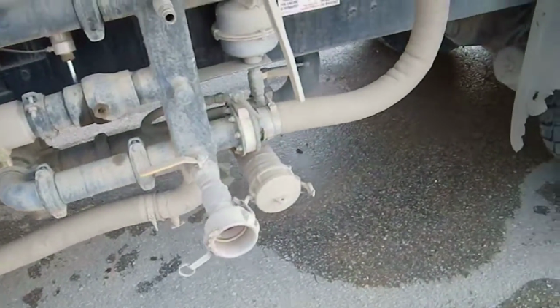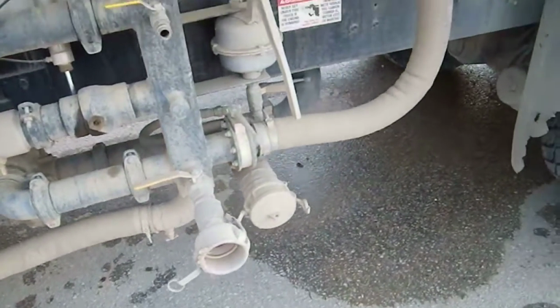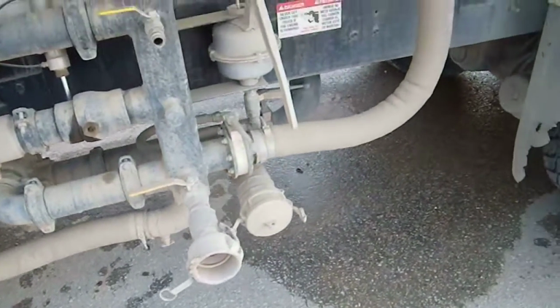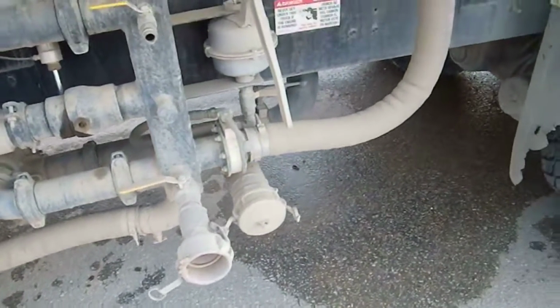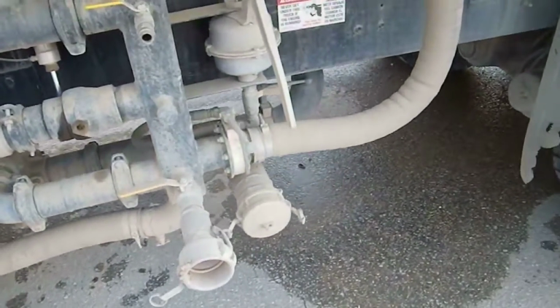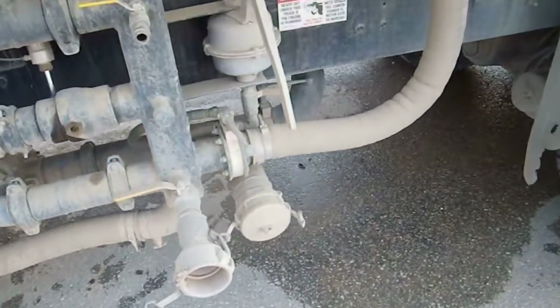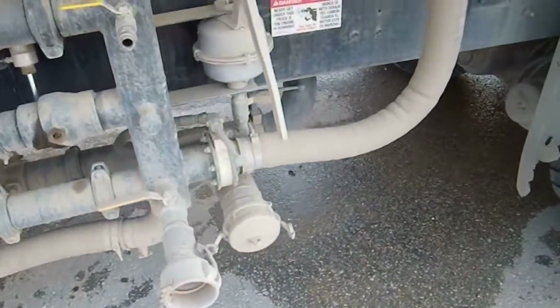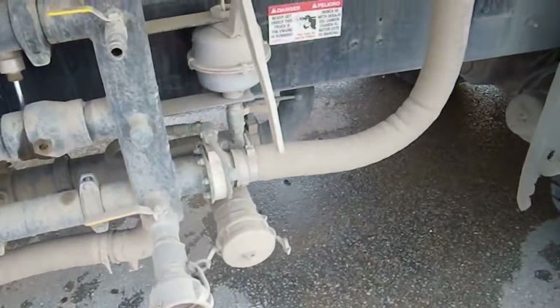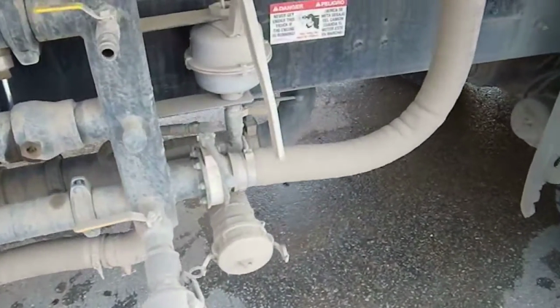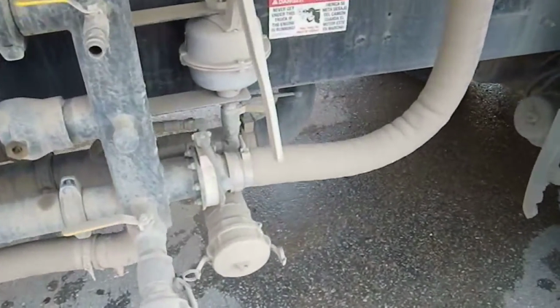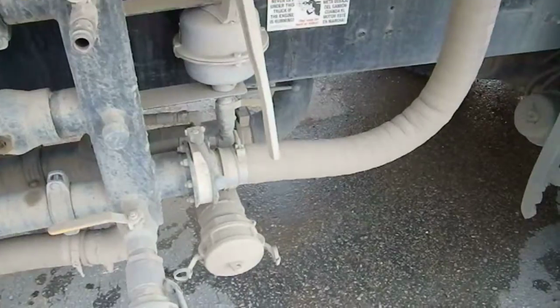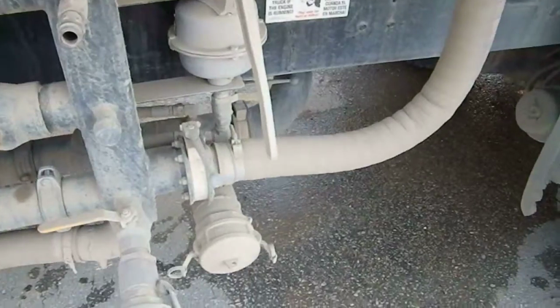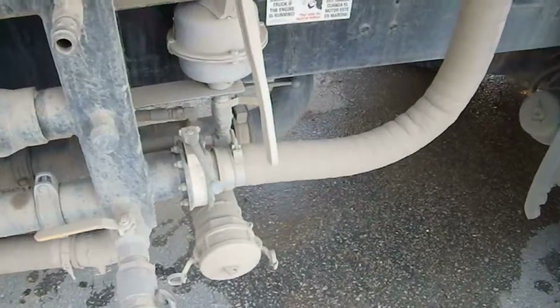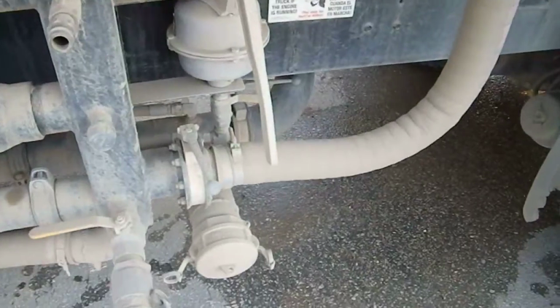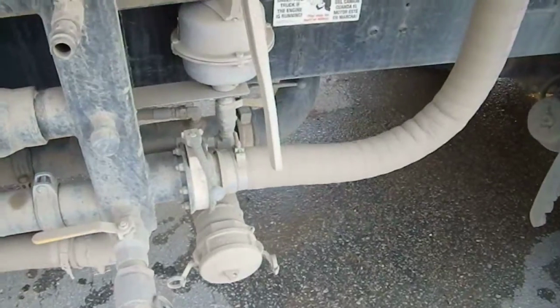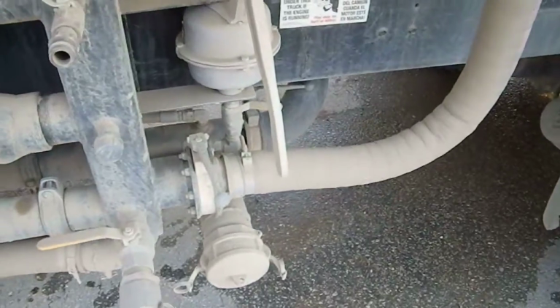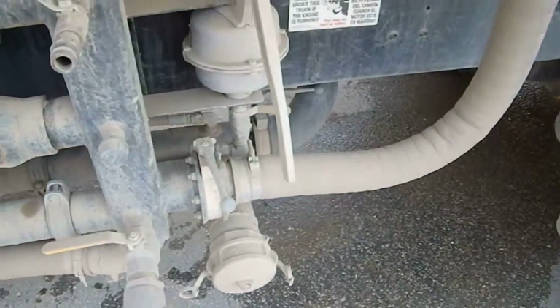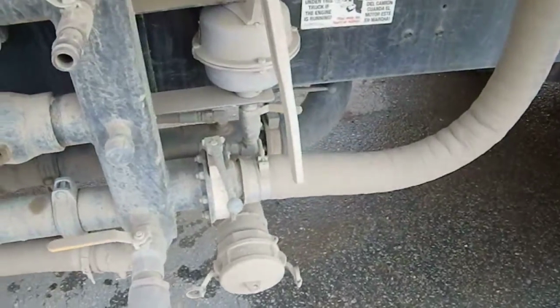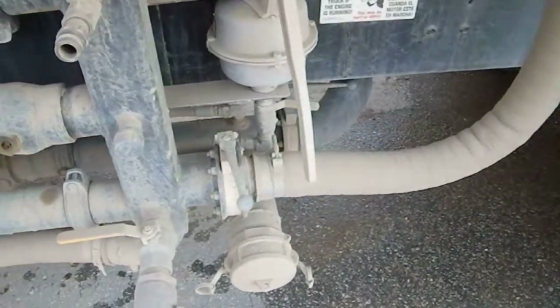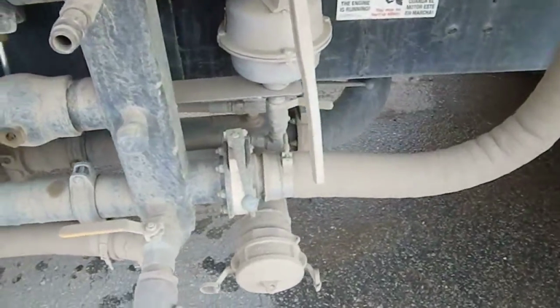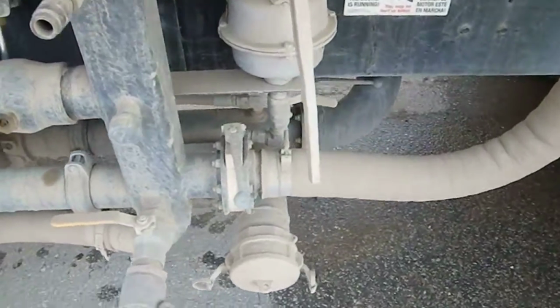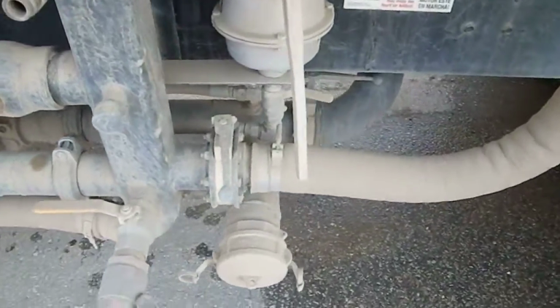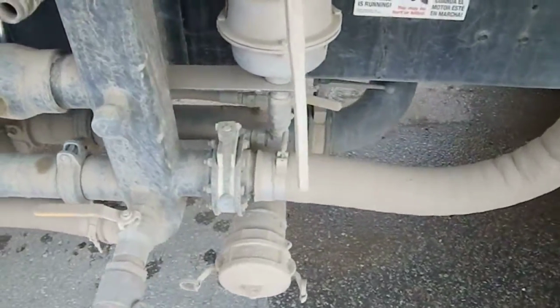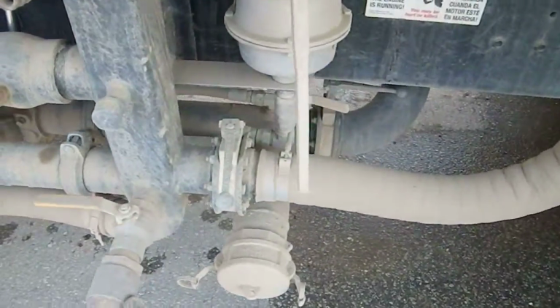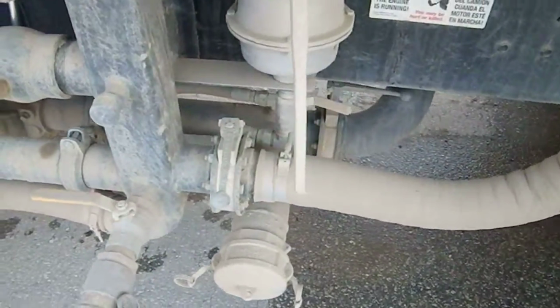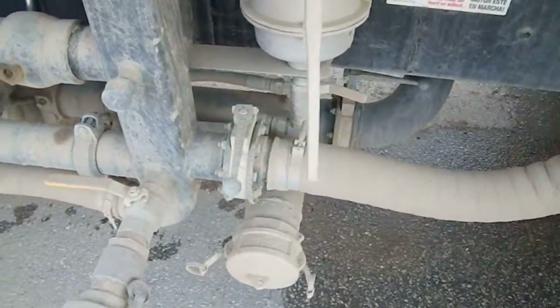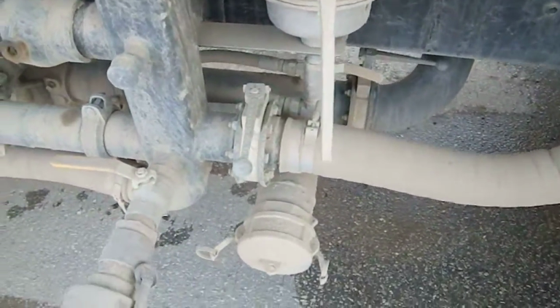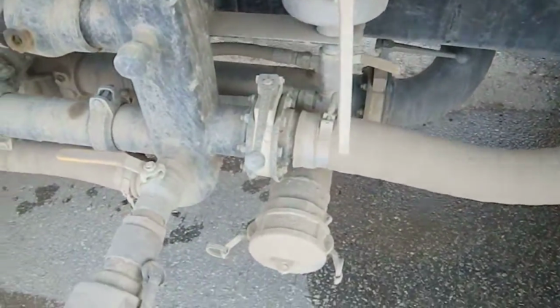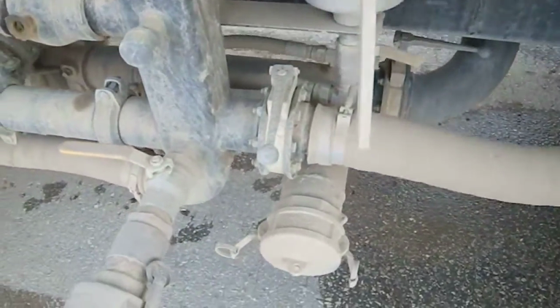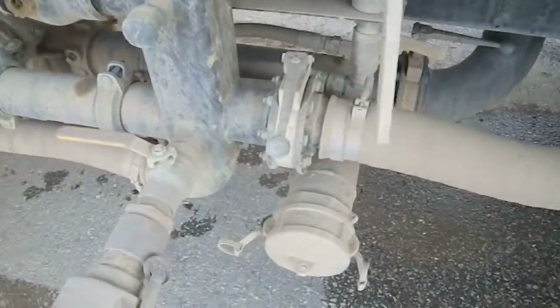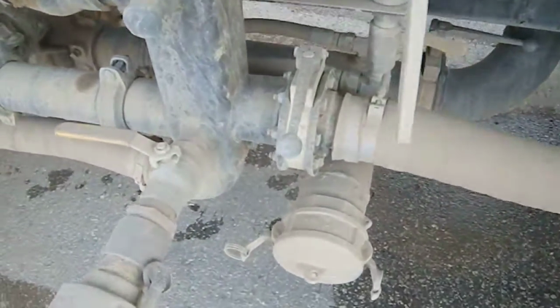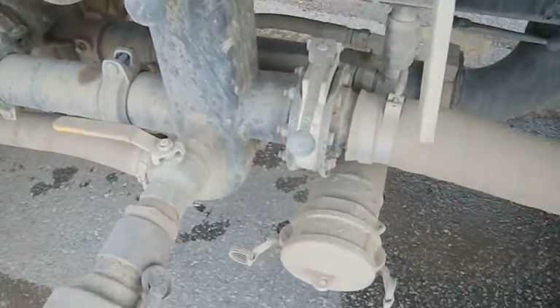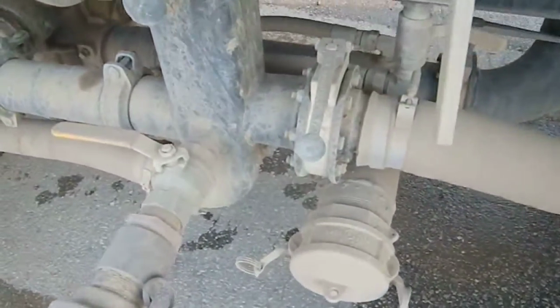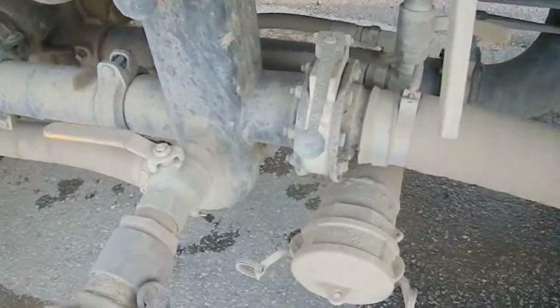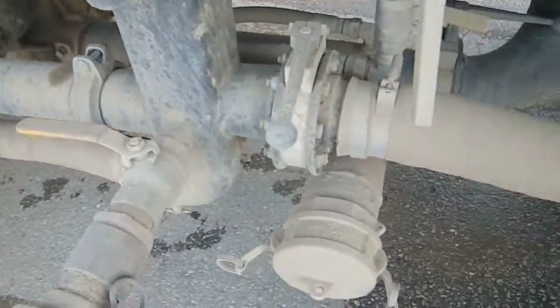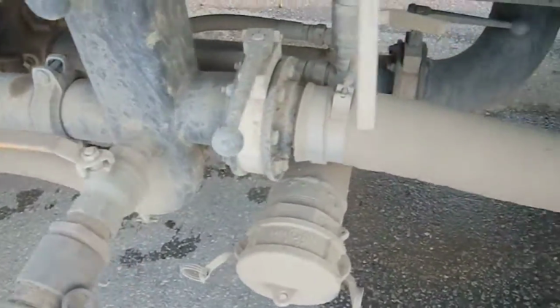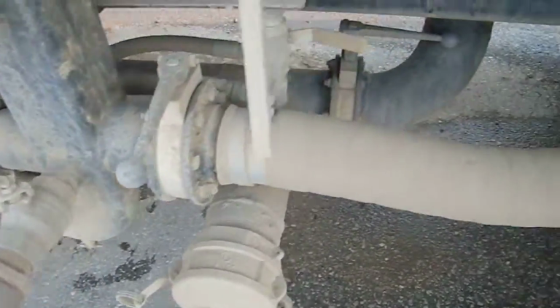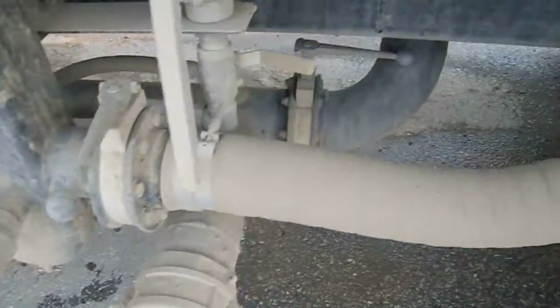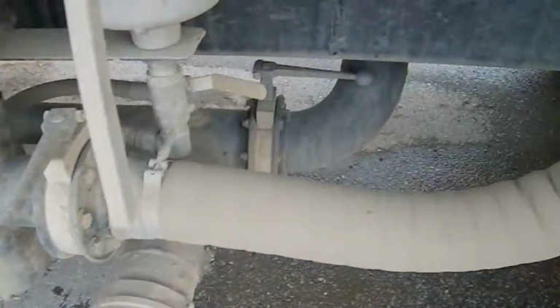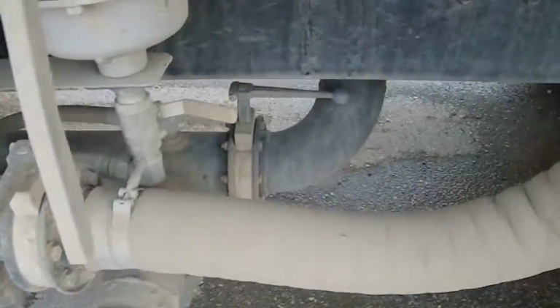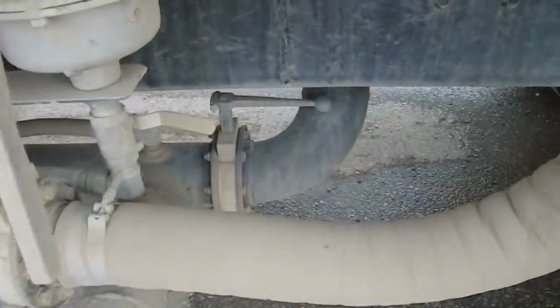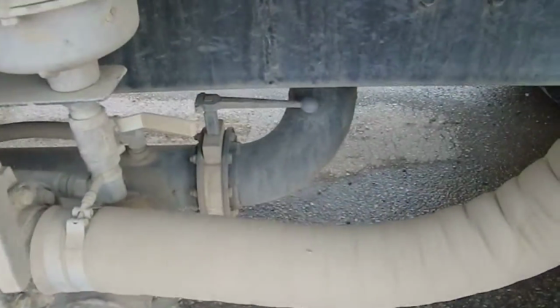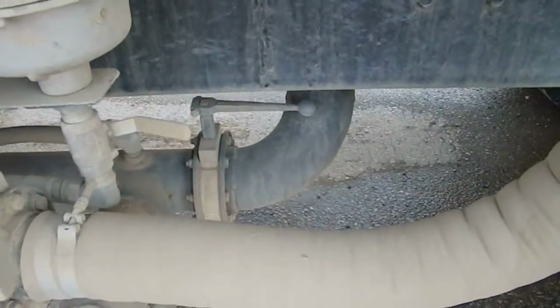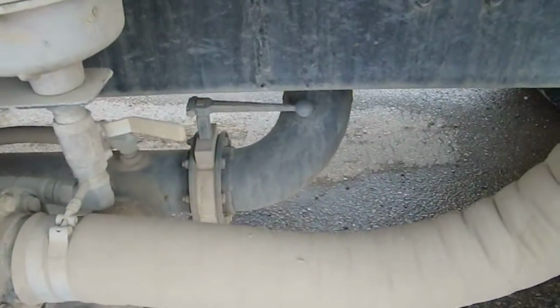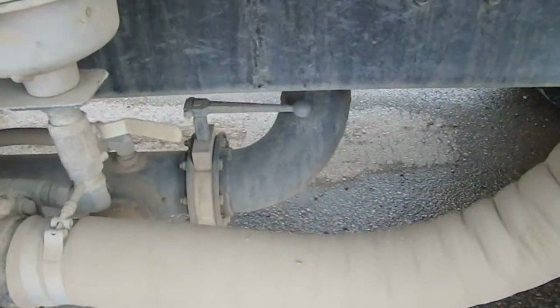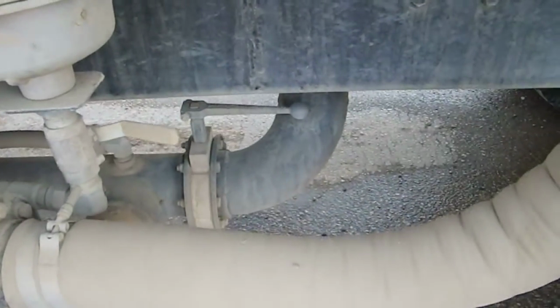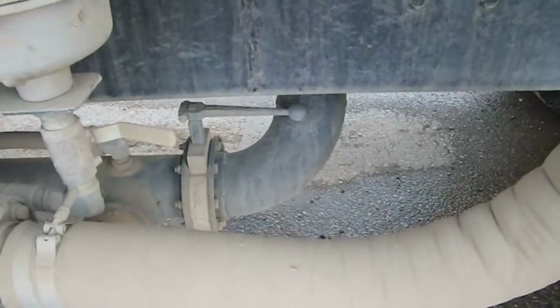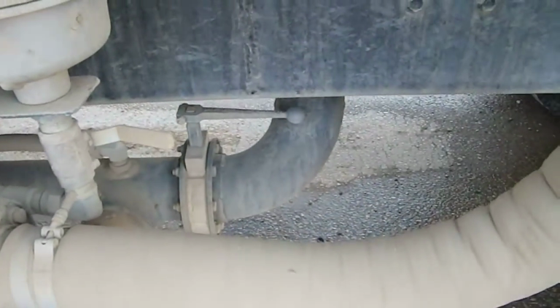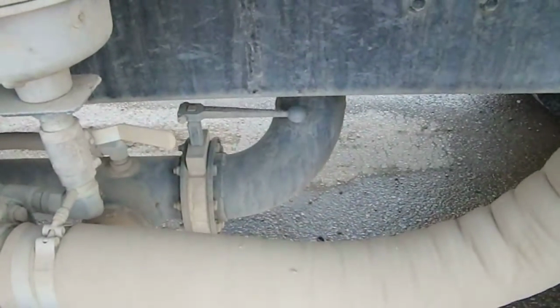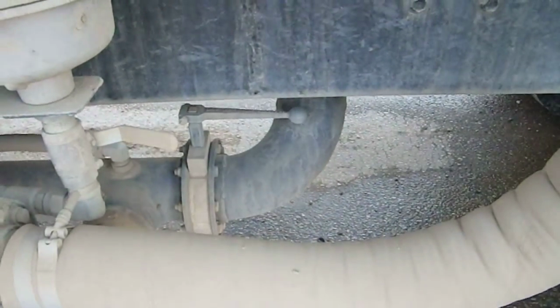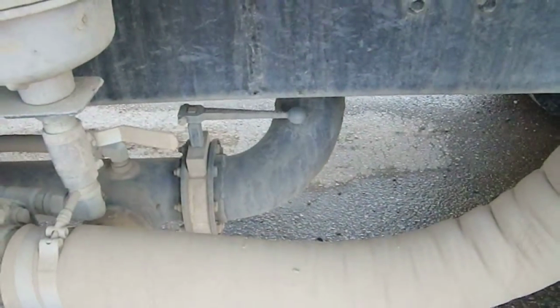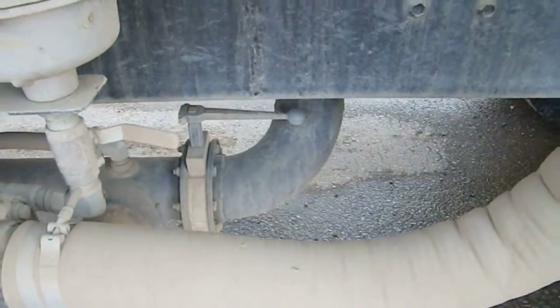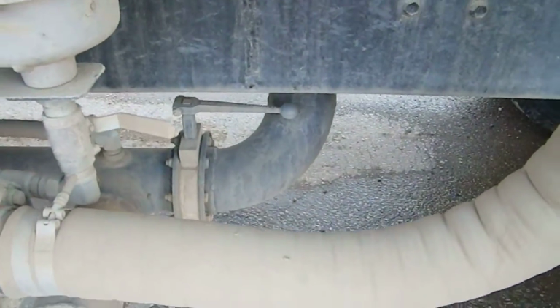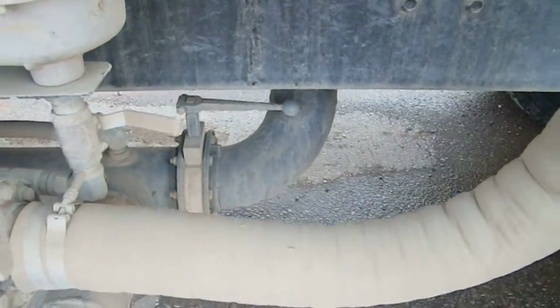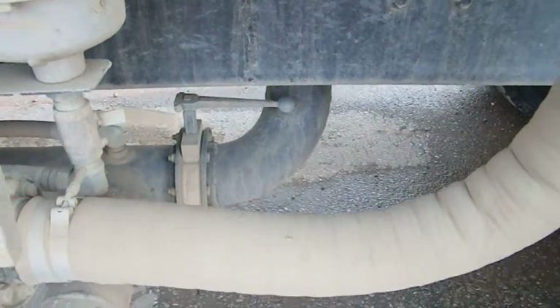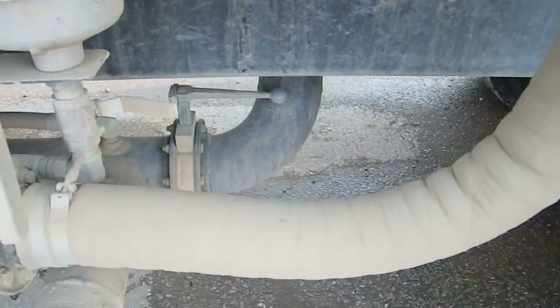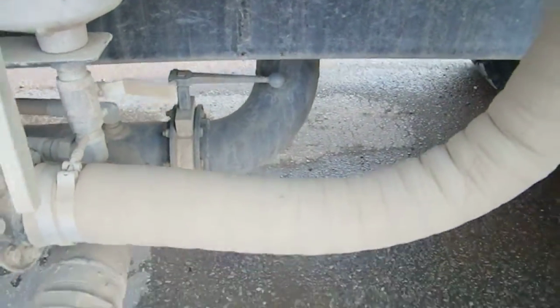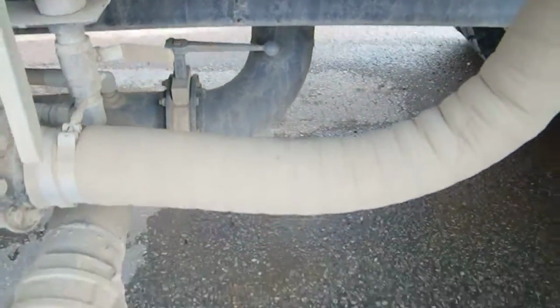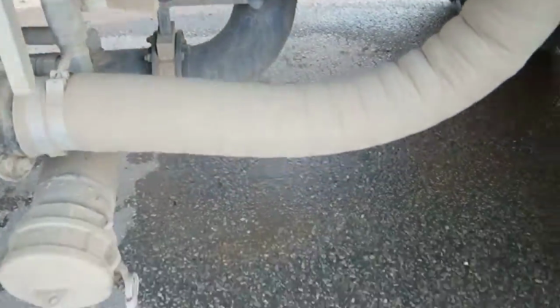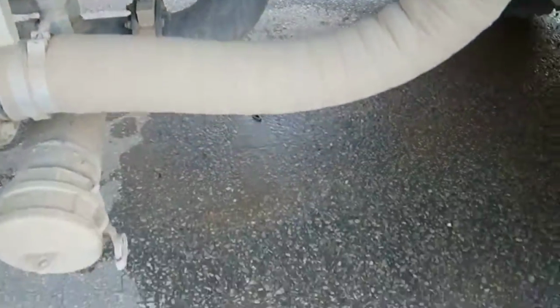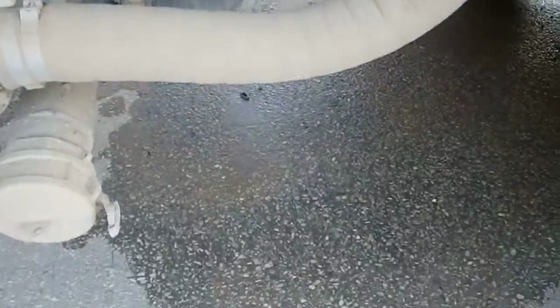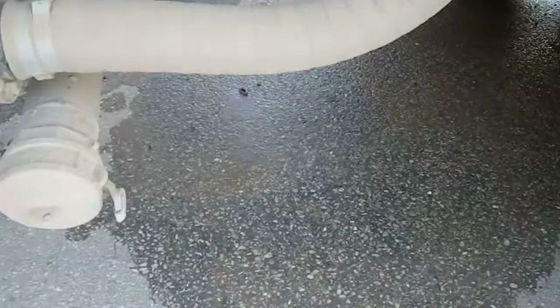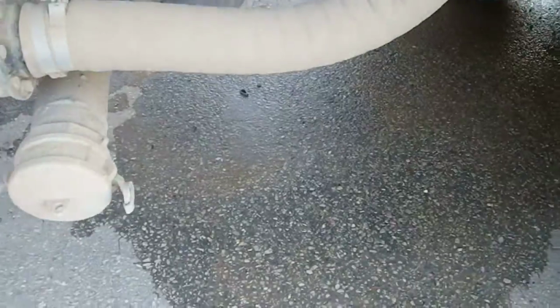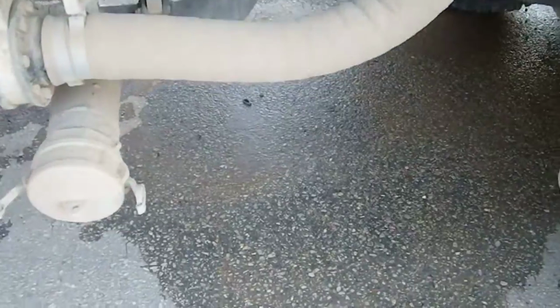And then when you're done, you close this valve and open that one back up for normal operation.